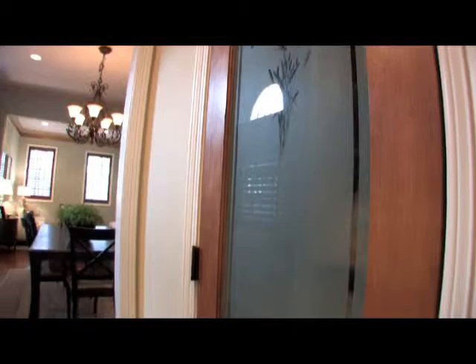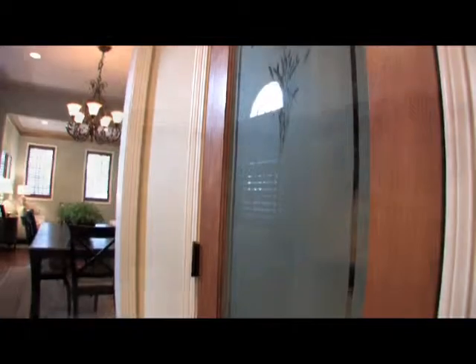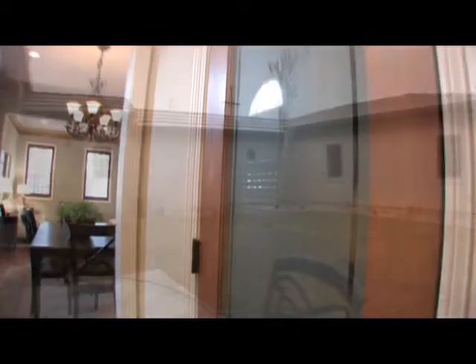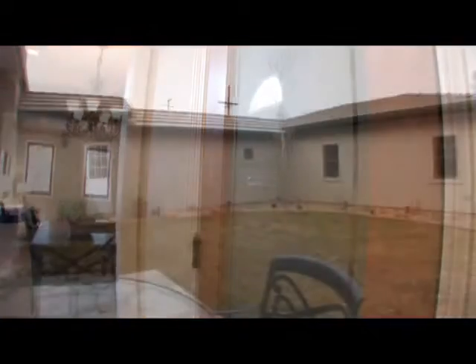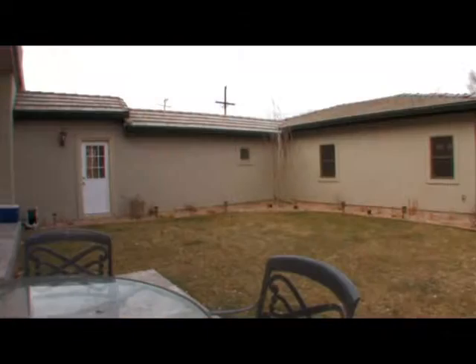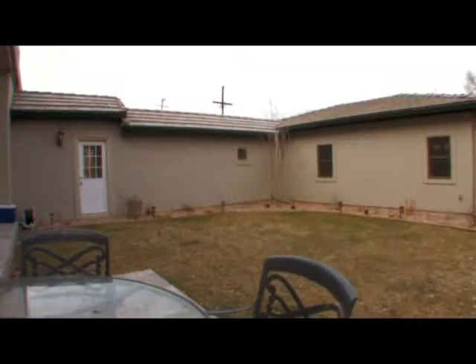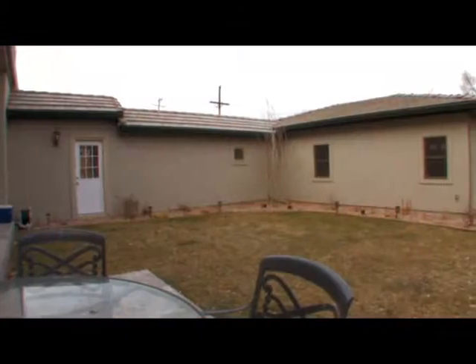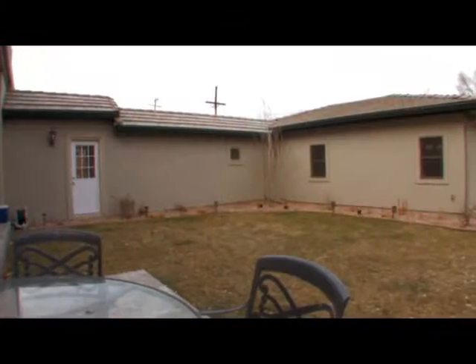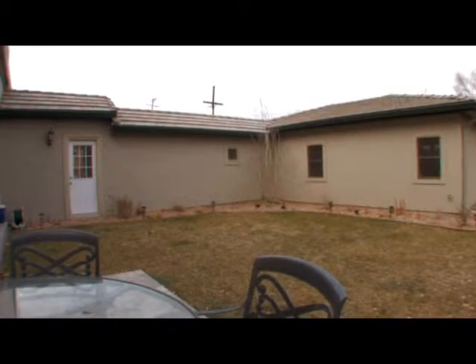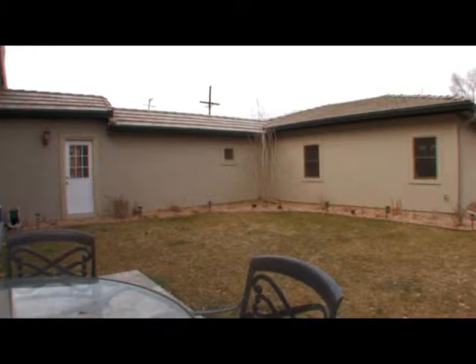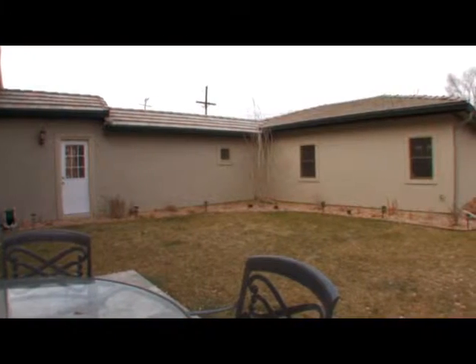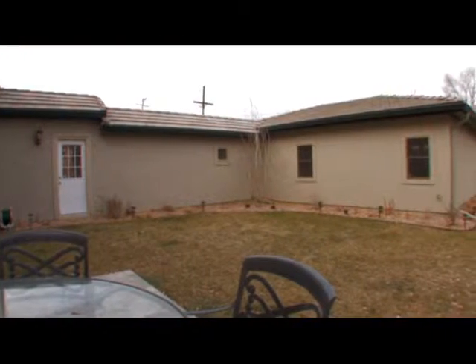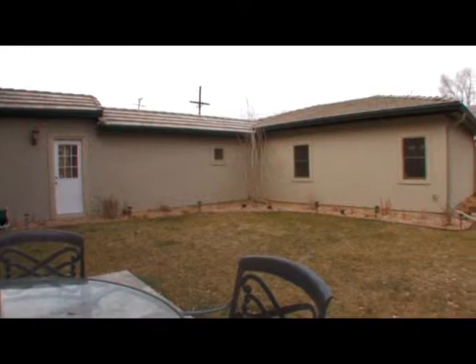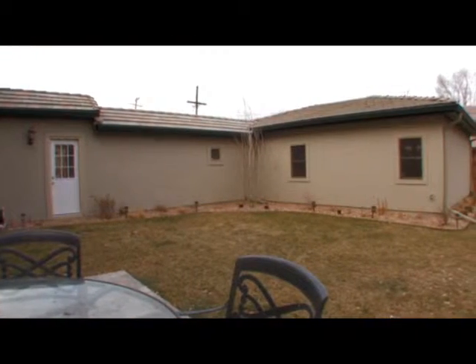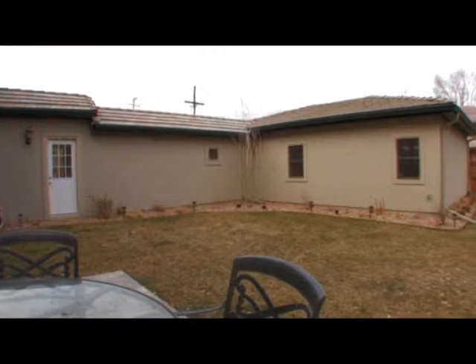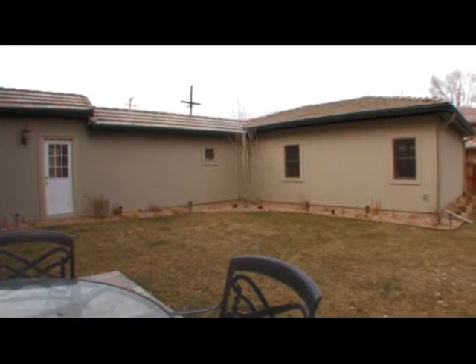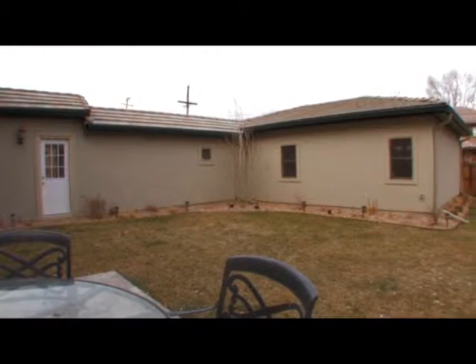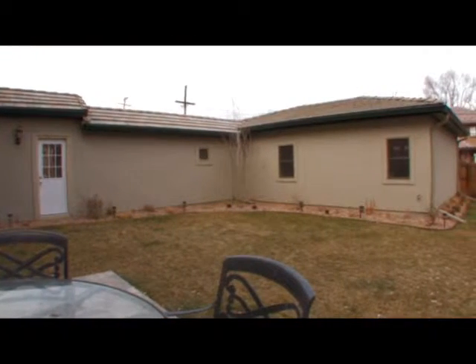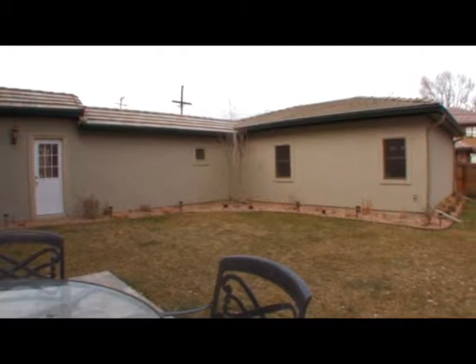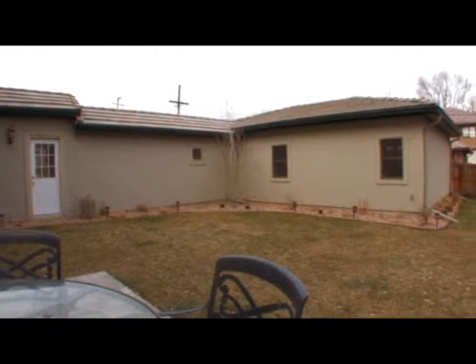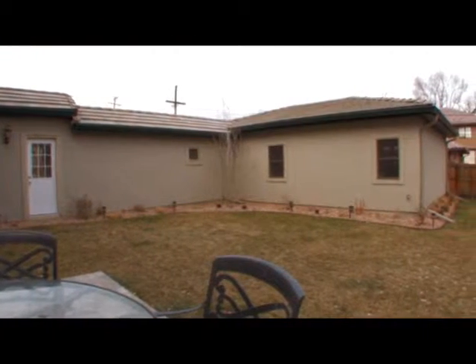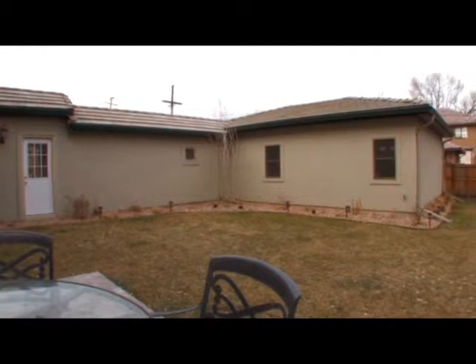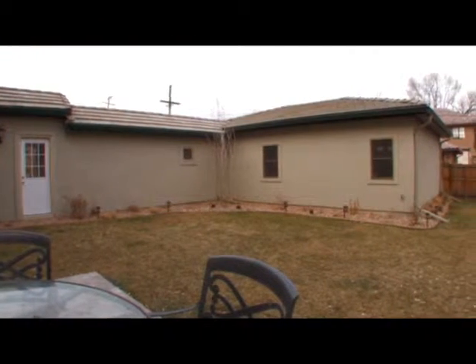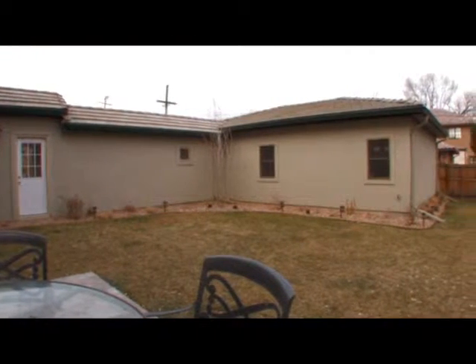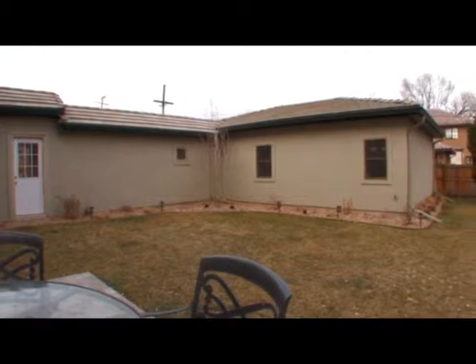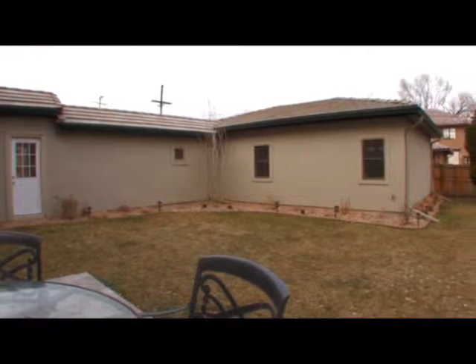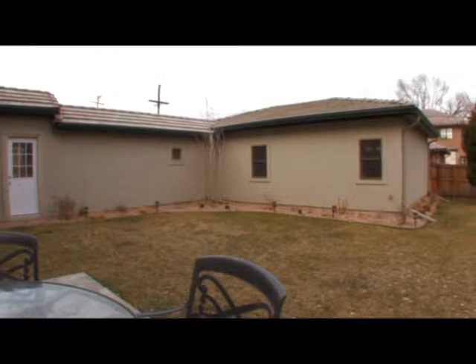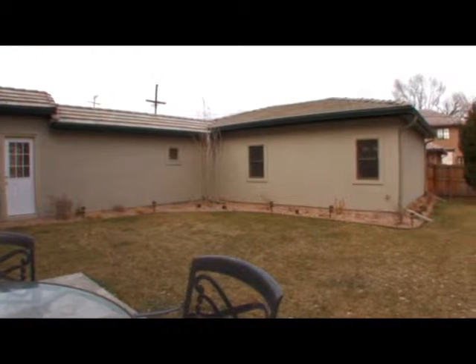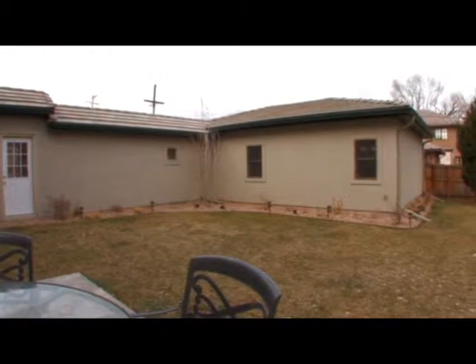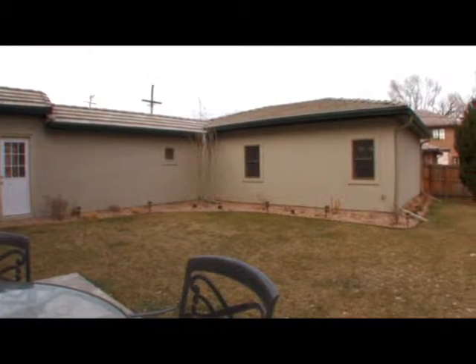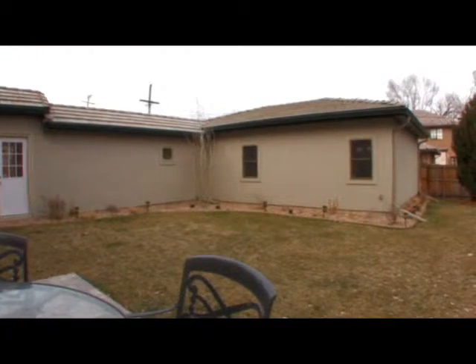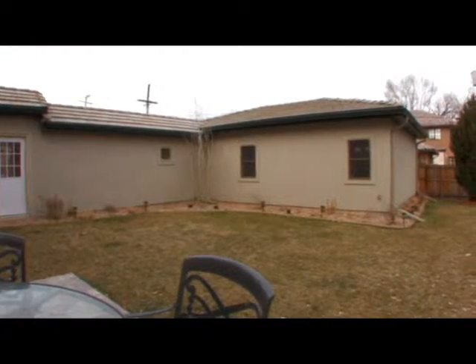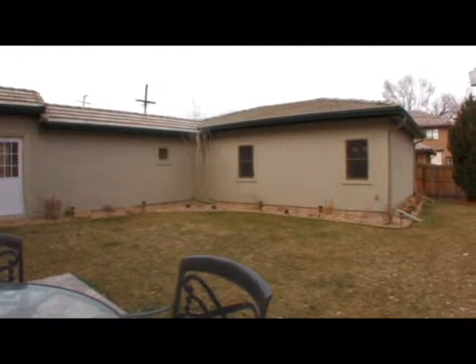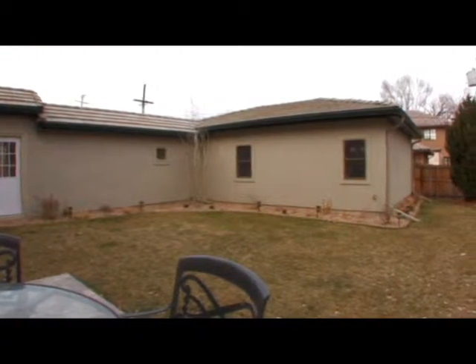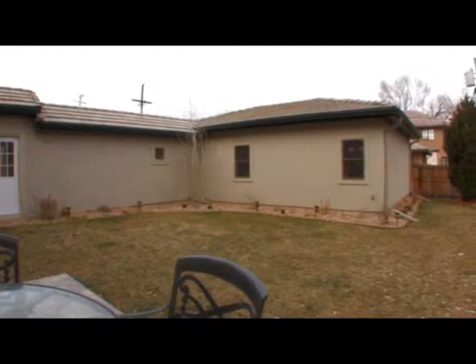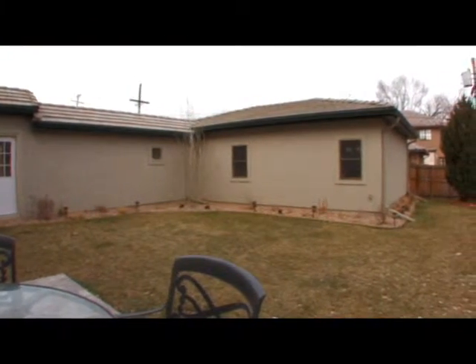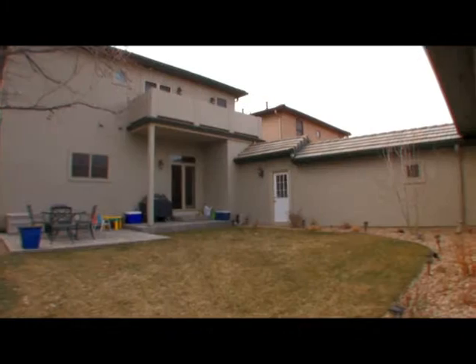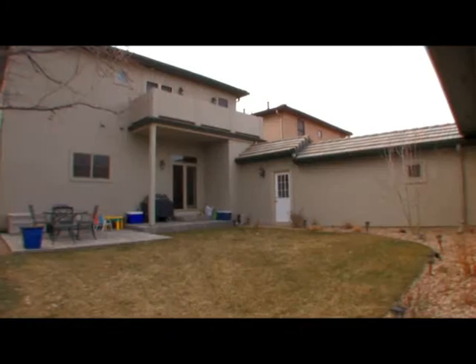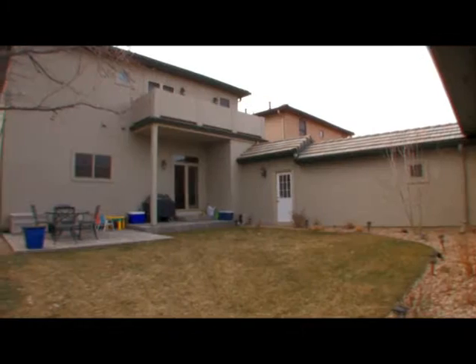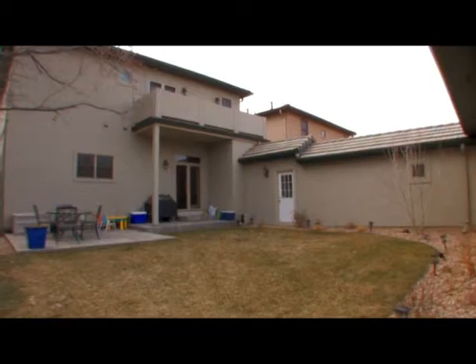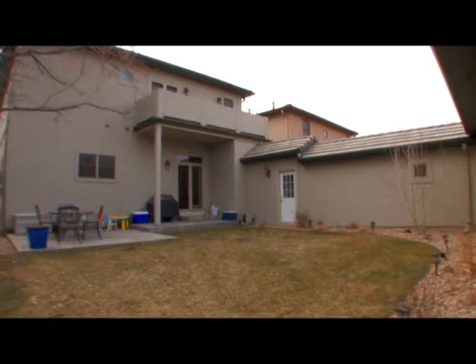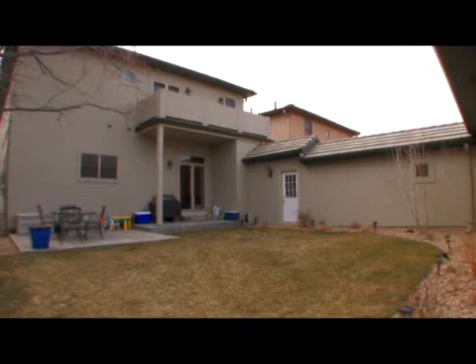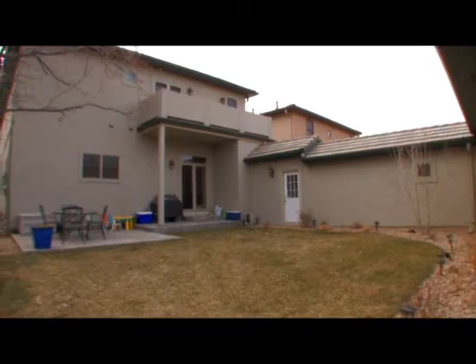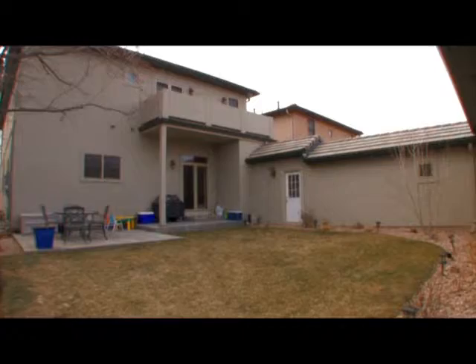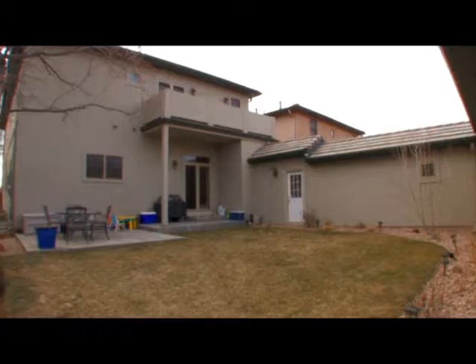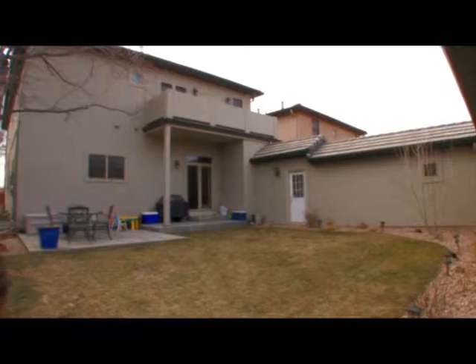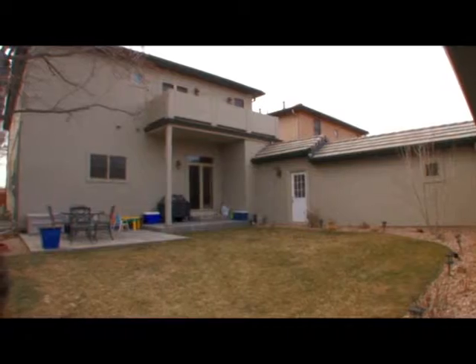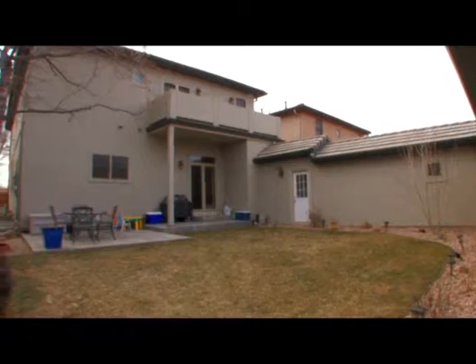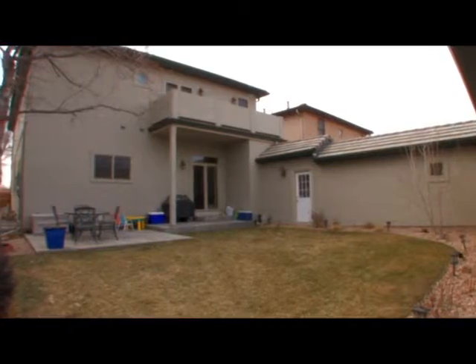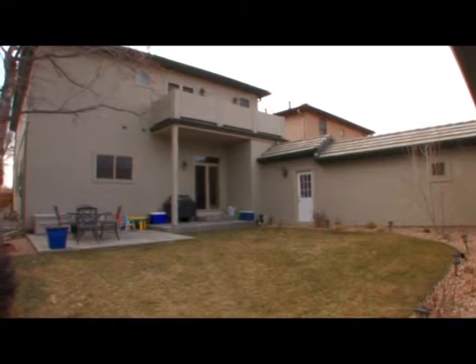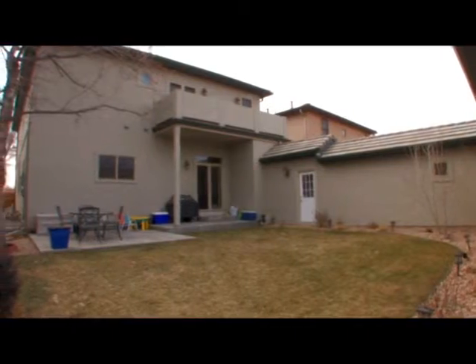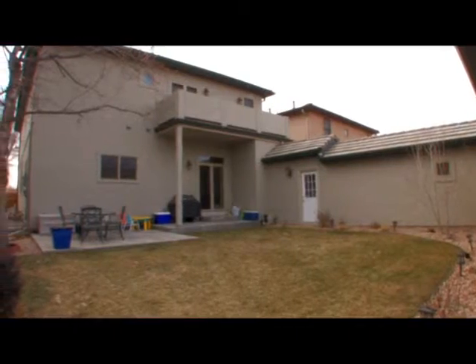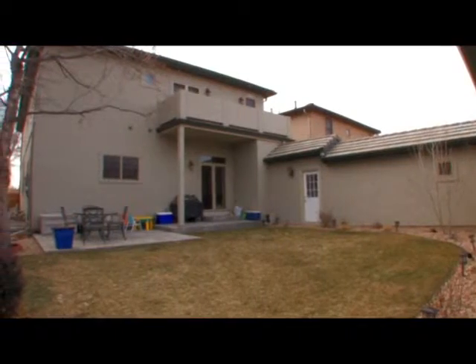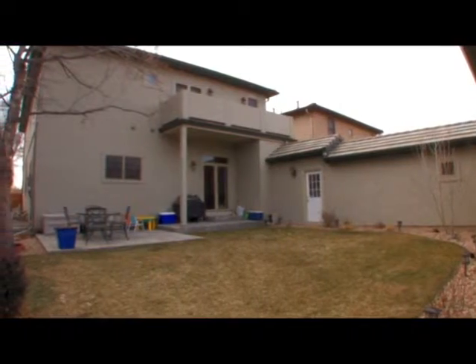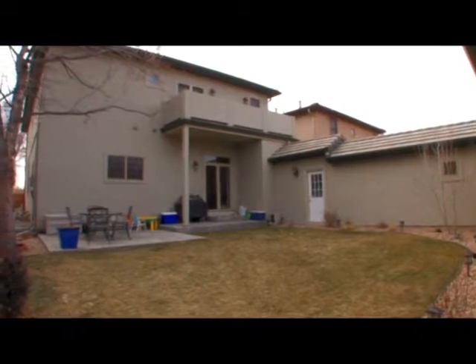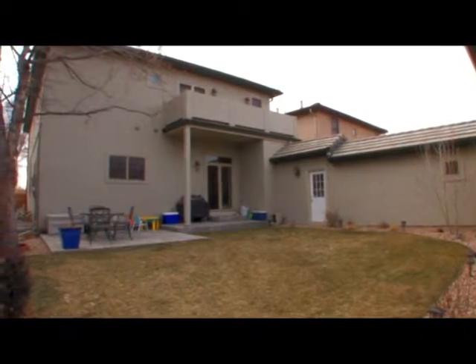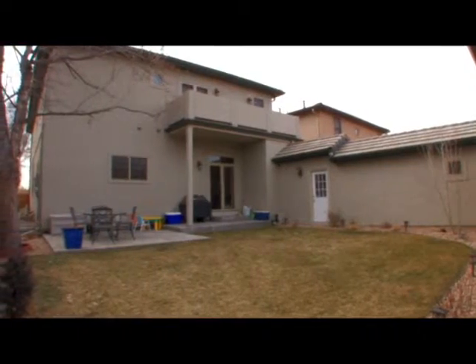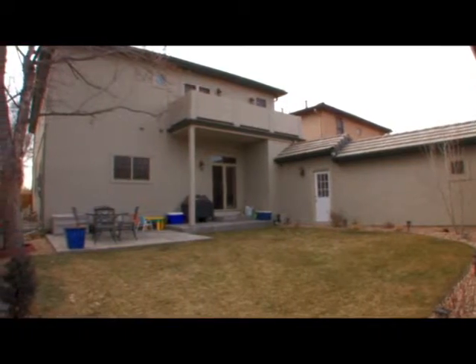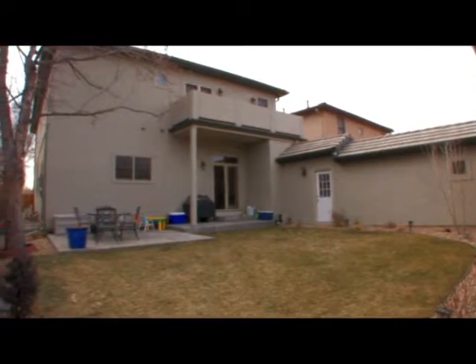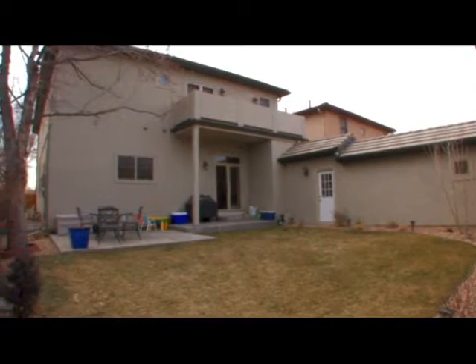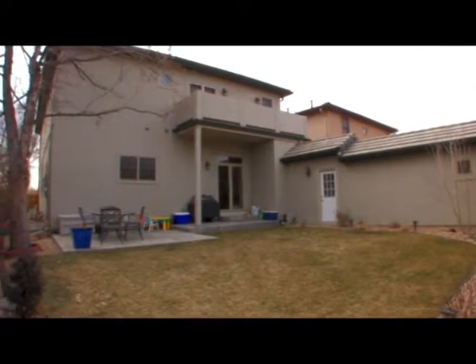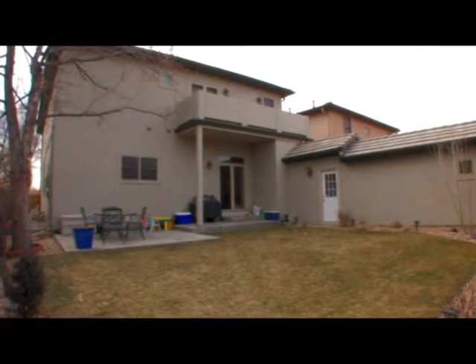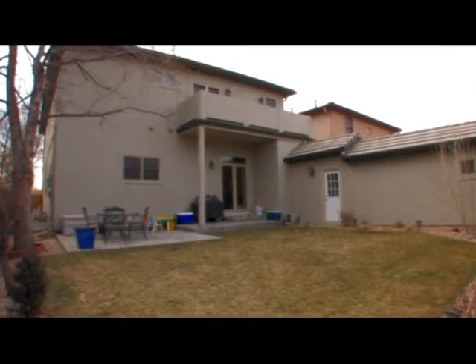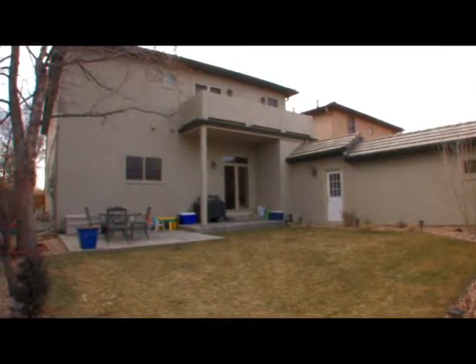This spacious backyard with patio is a great place to relax or entertain on warm Colorado days and nights.